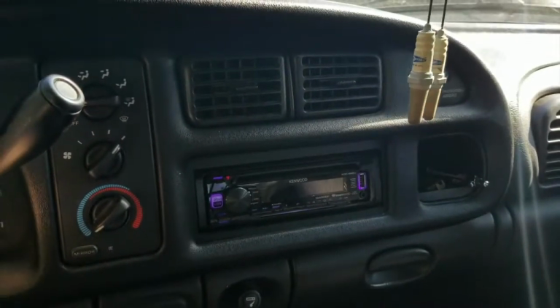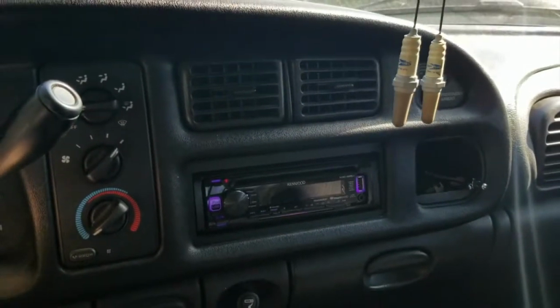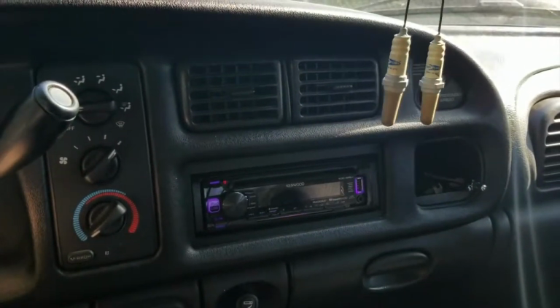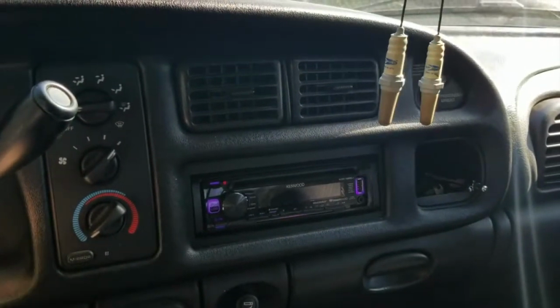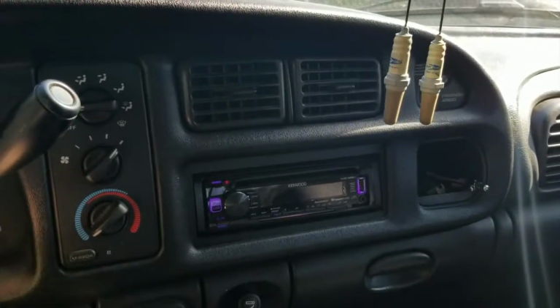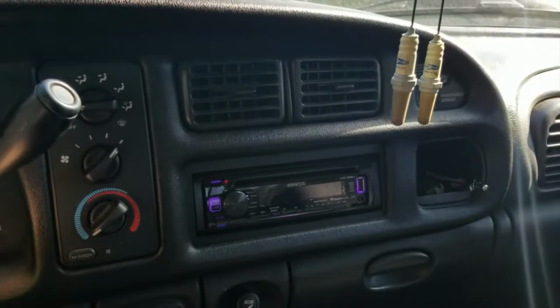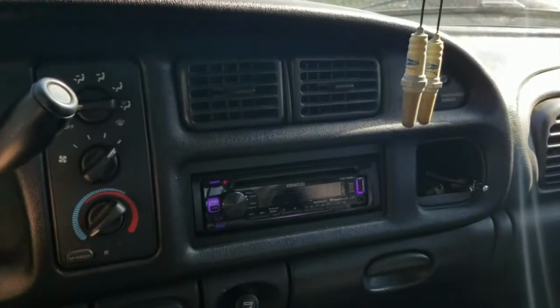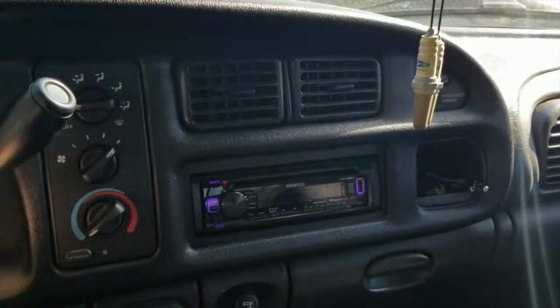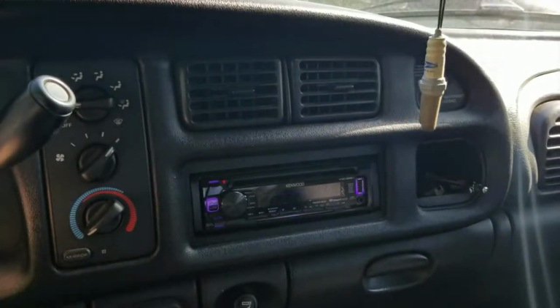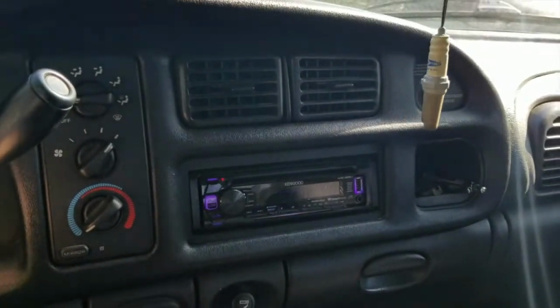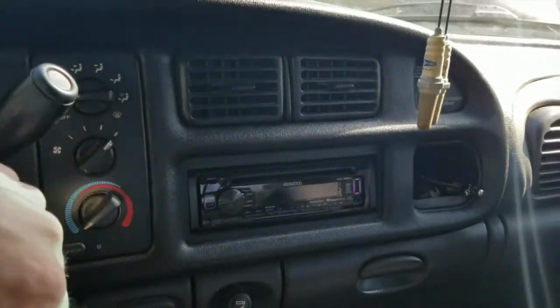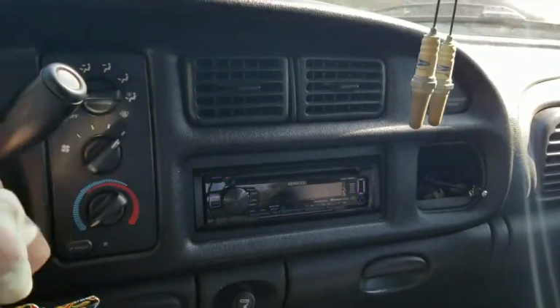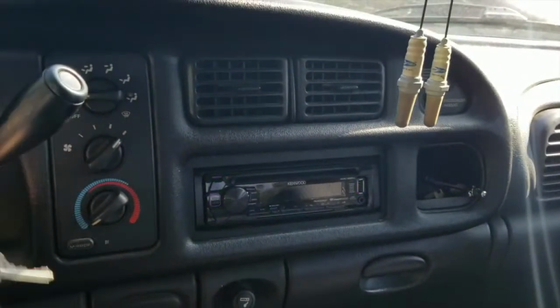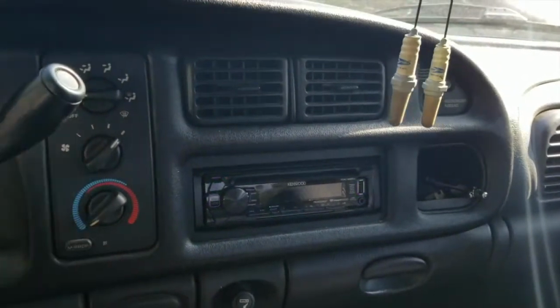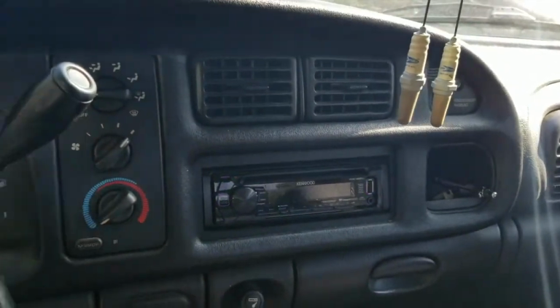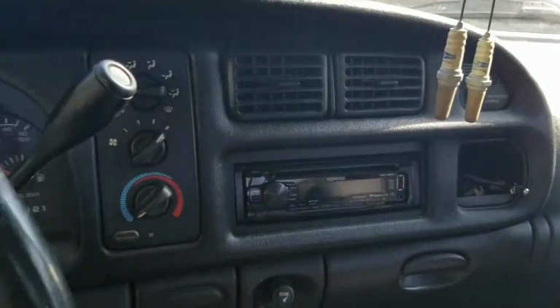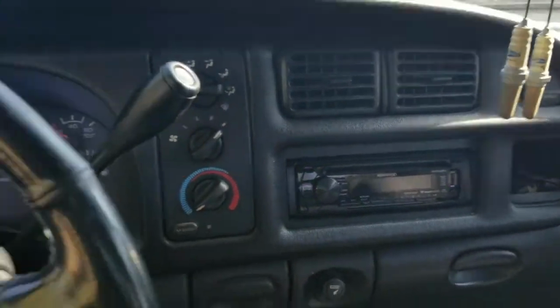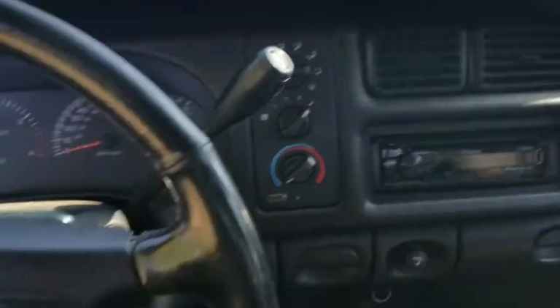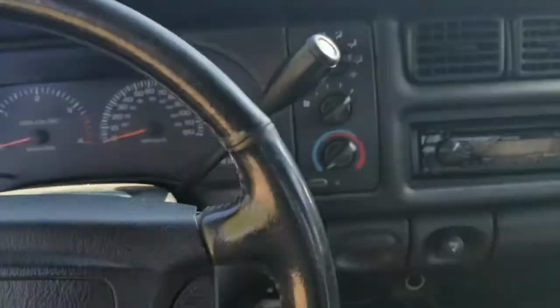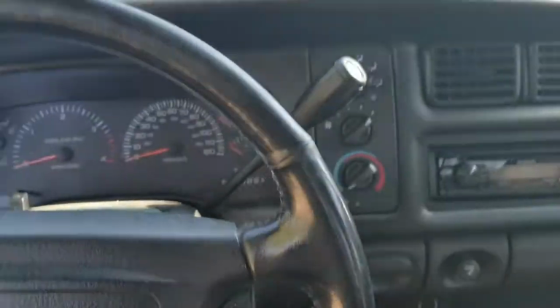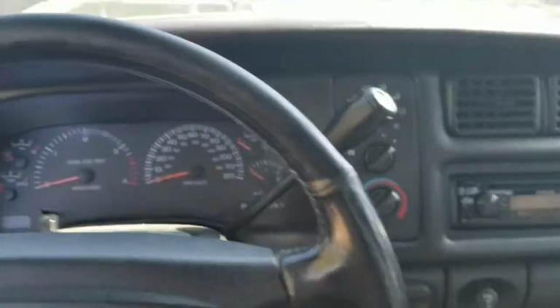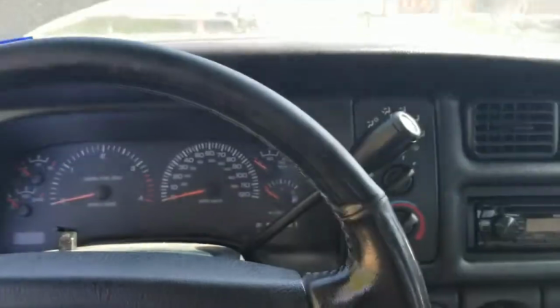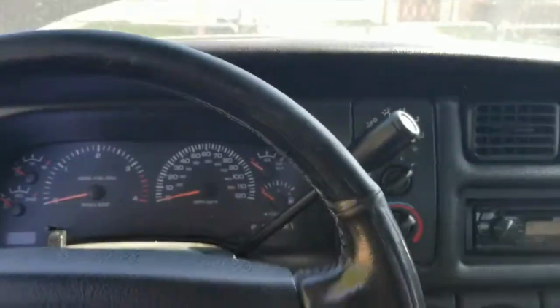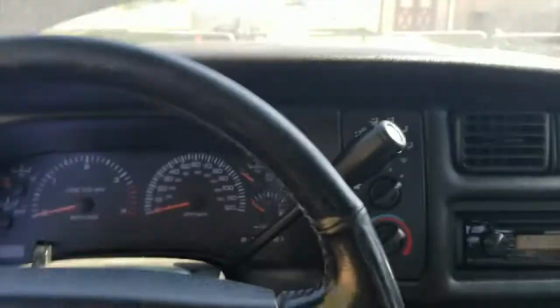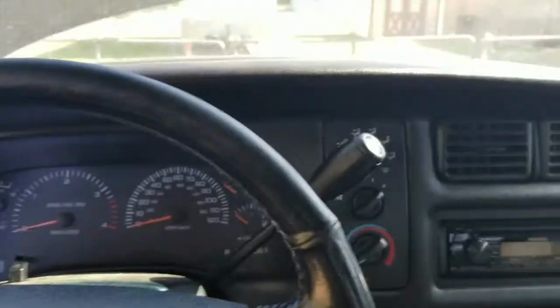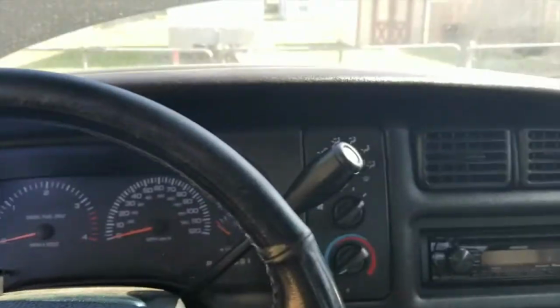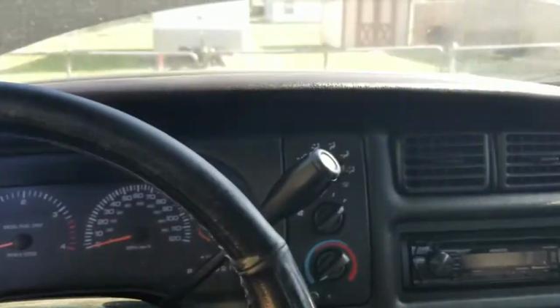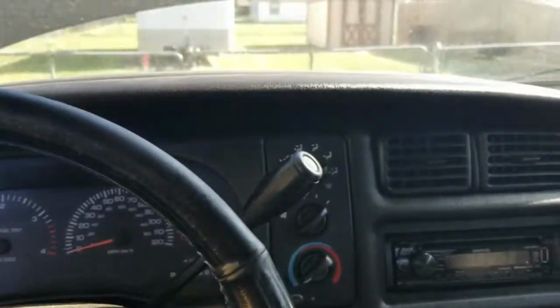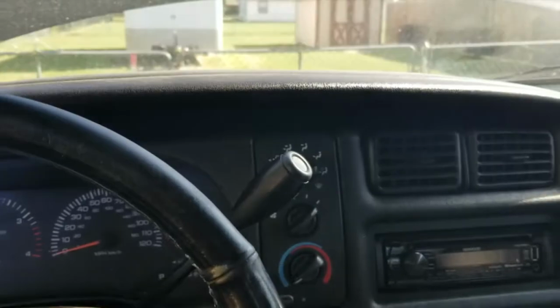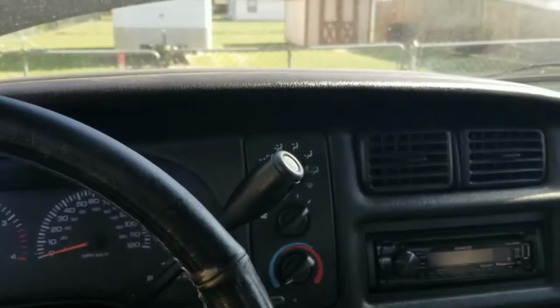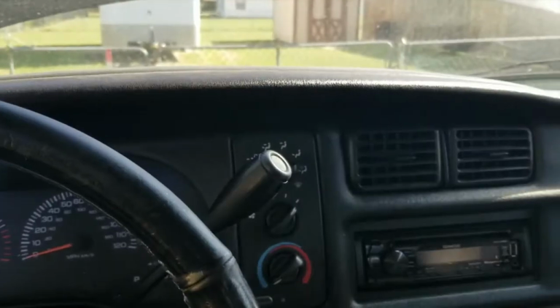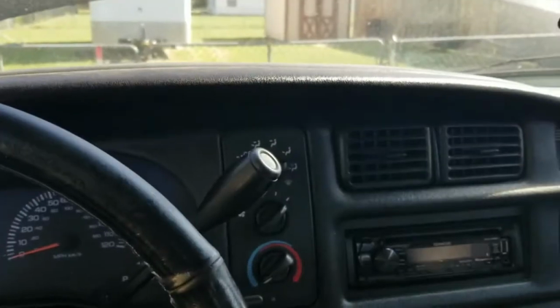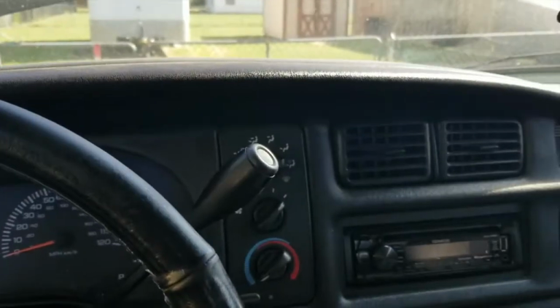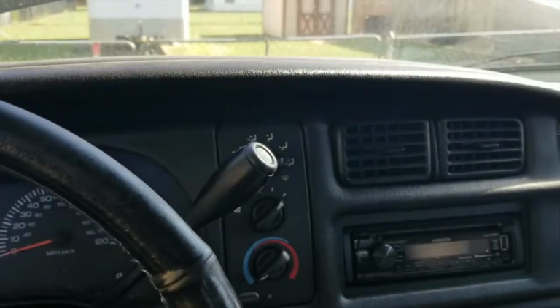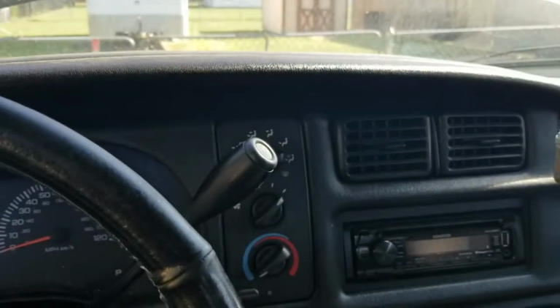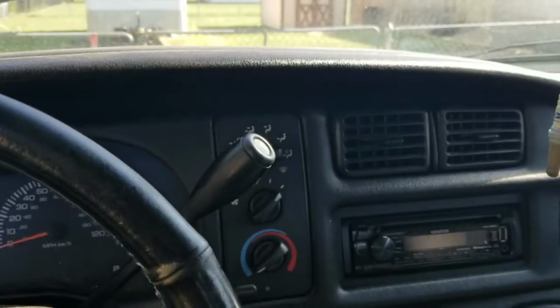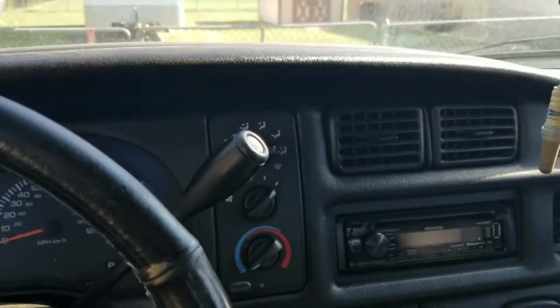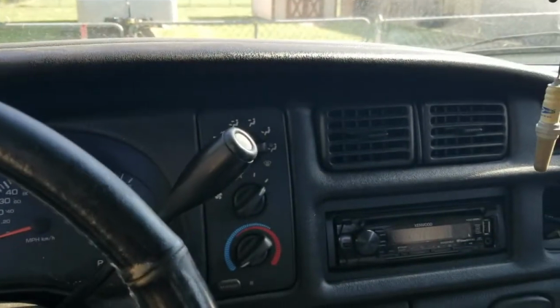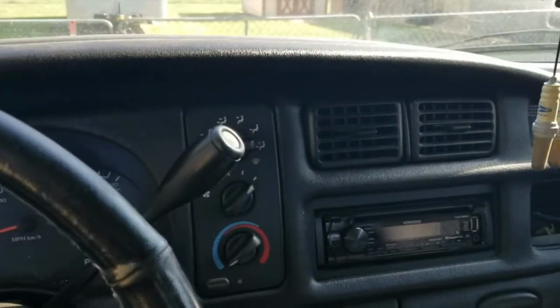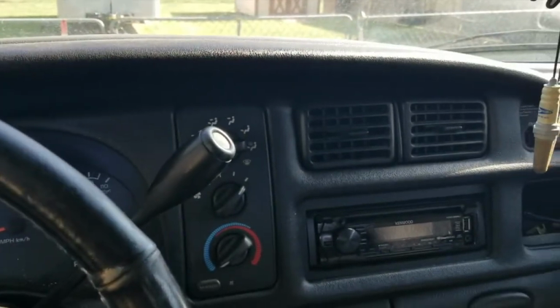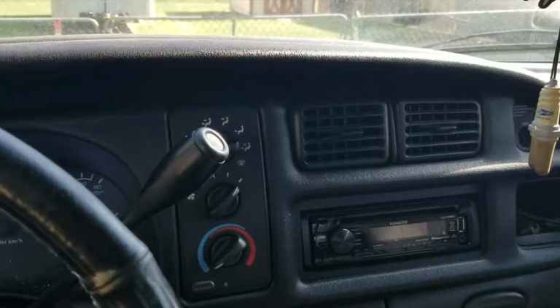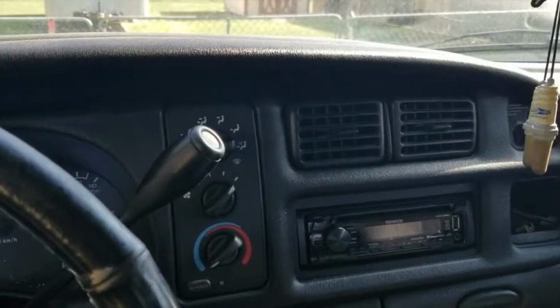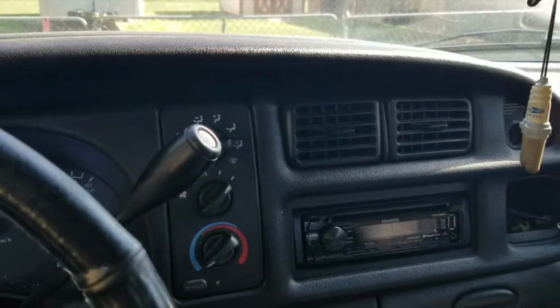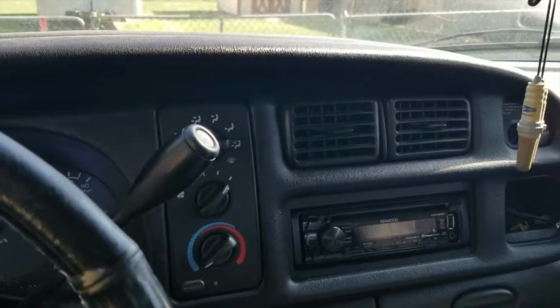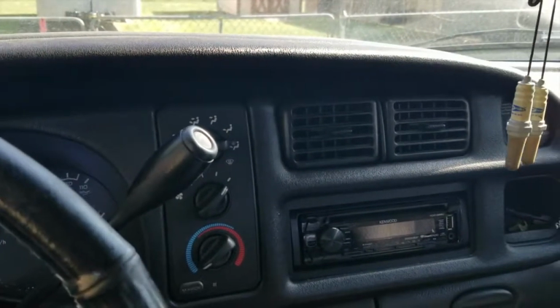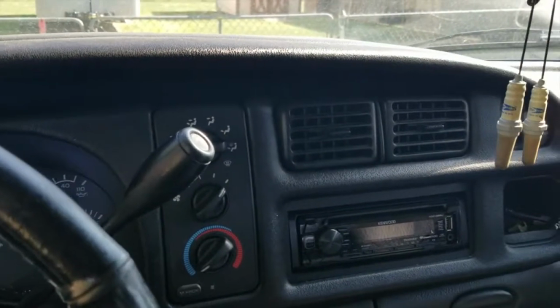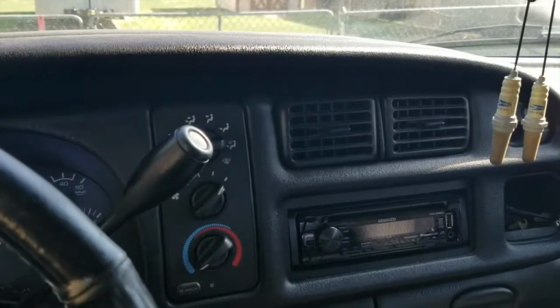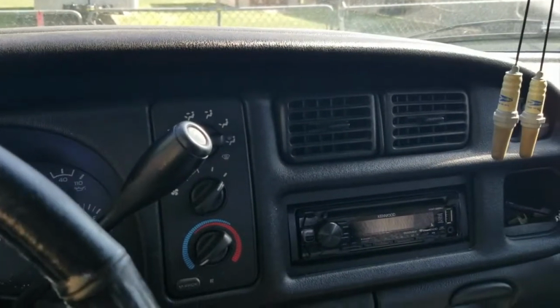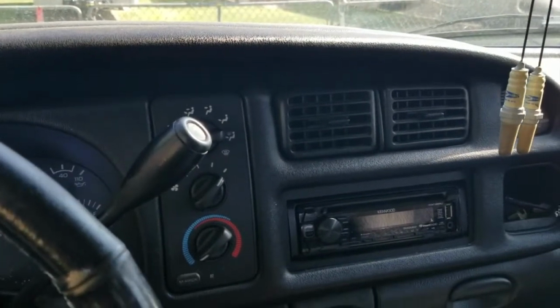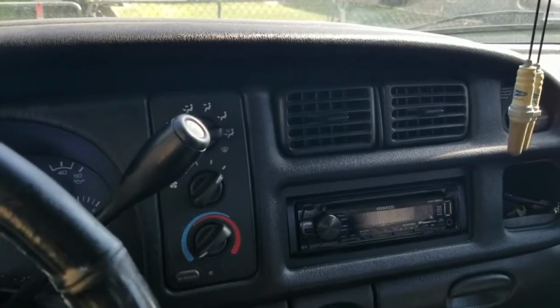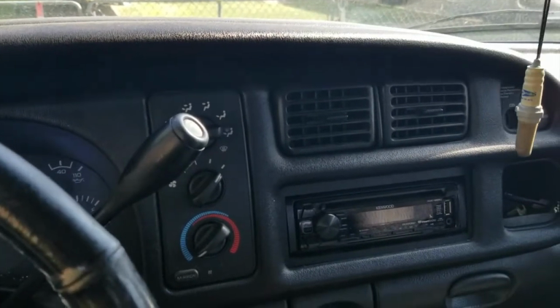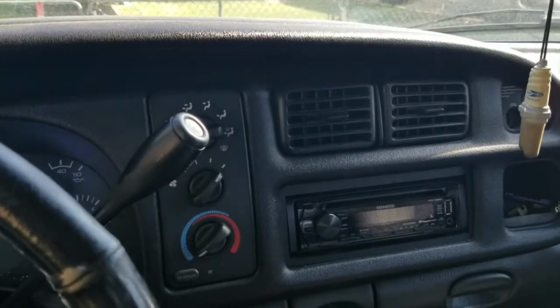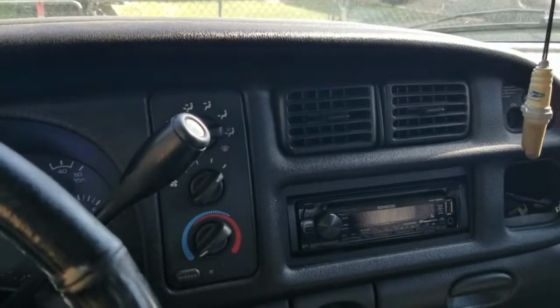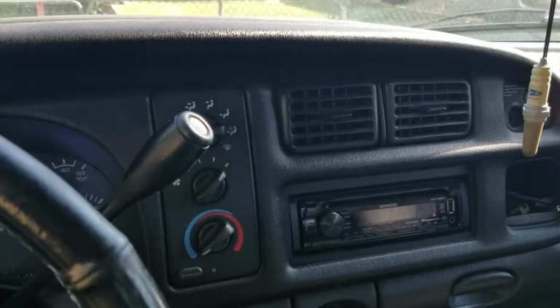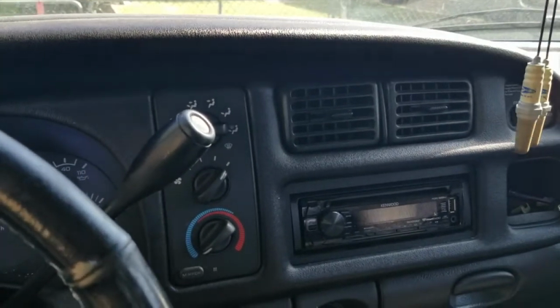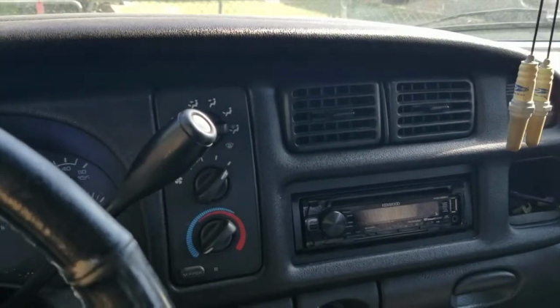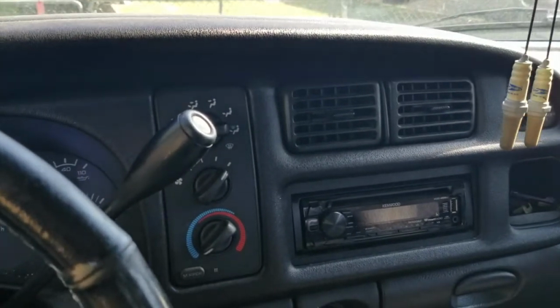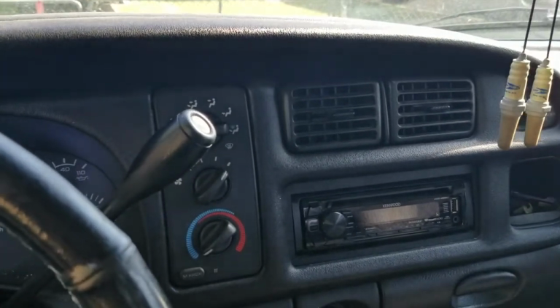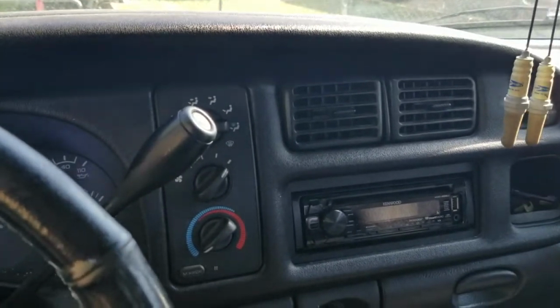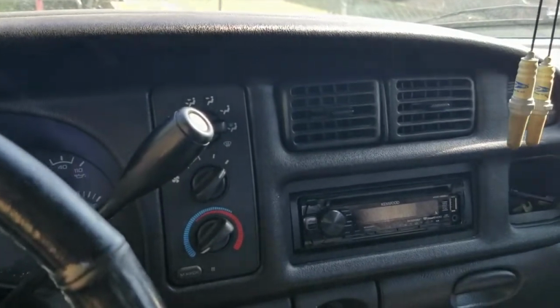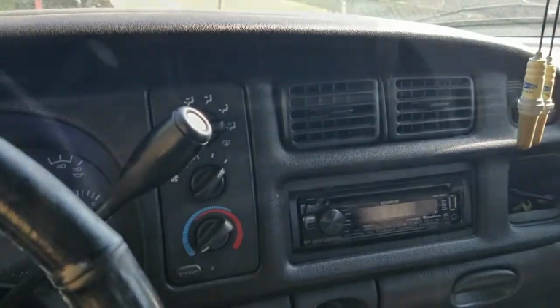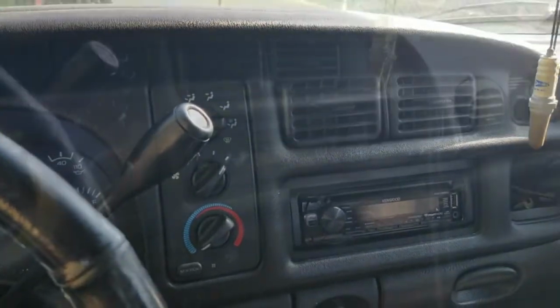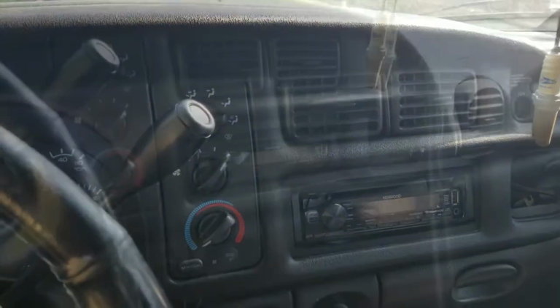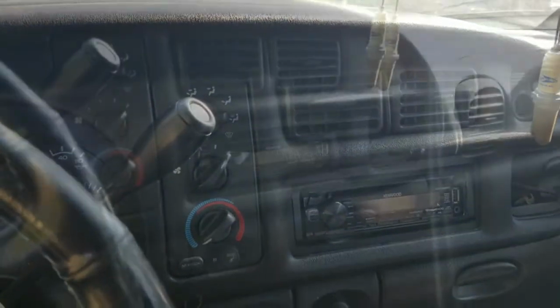If you encounter anything like this, on the older Dodge trucks a lot of stuff is controlled by vacuum lines. So just a quick tip.